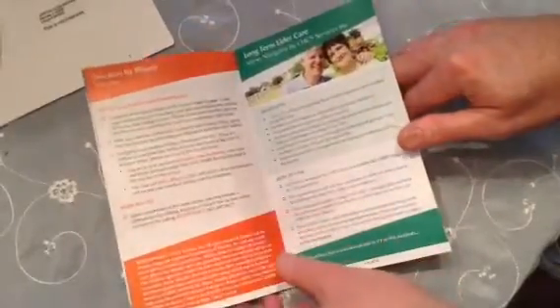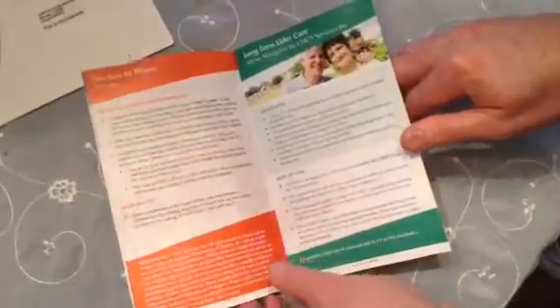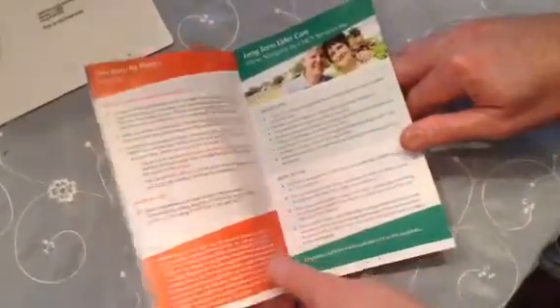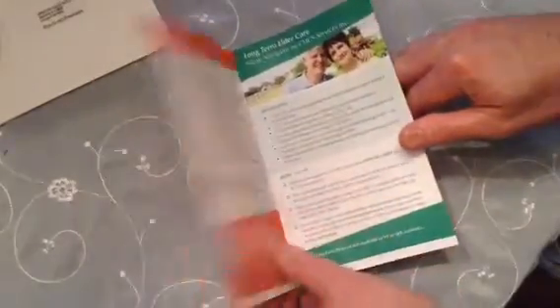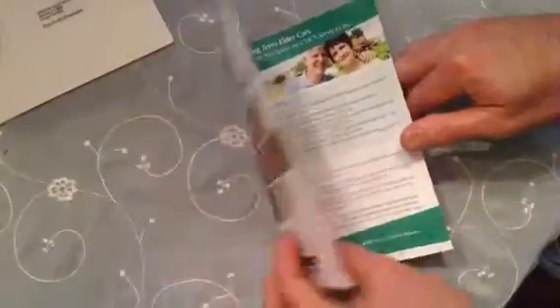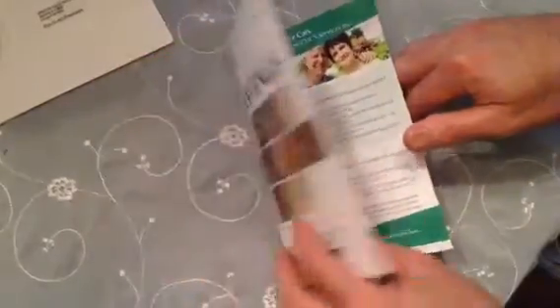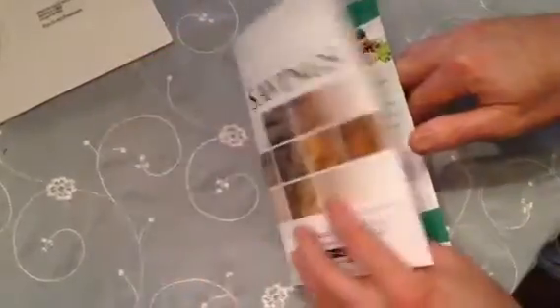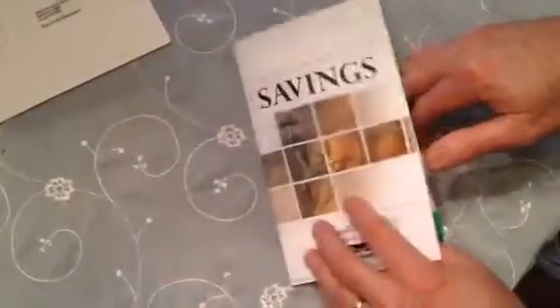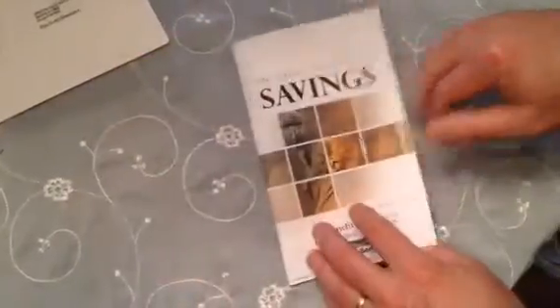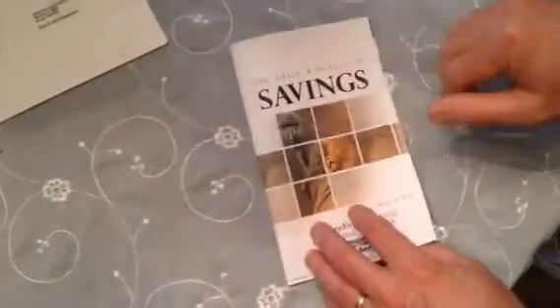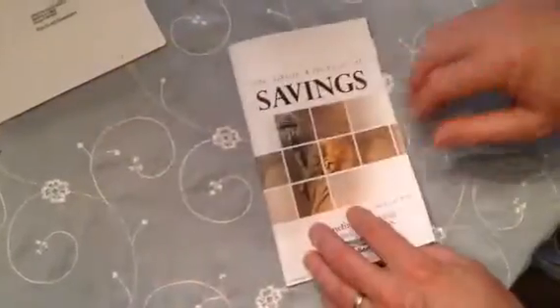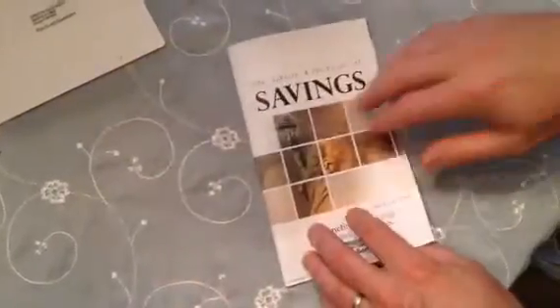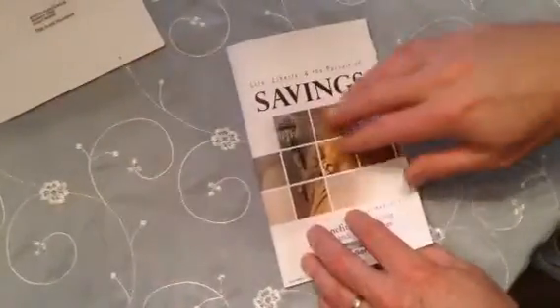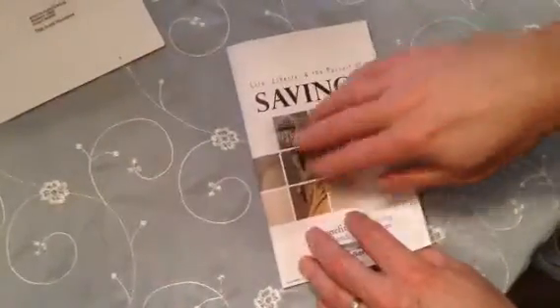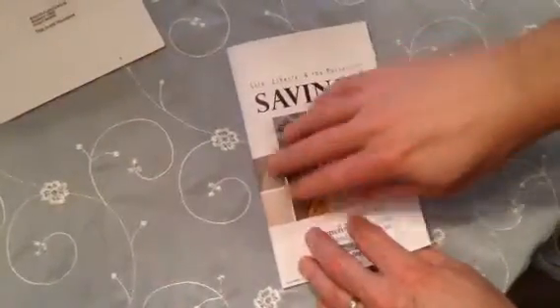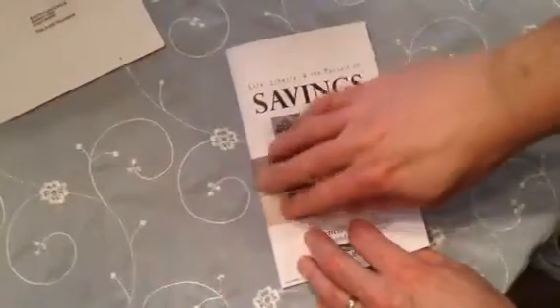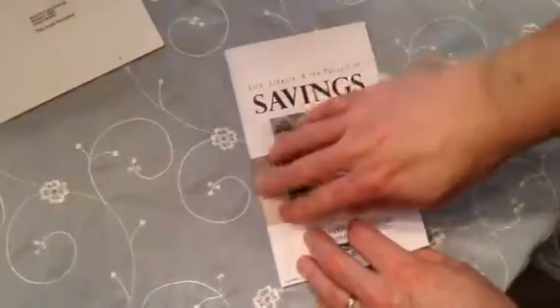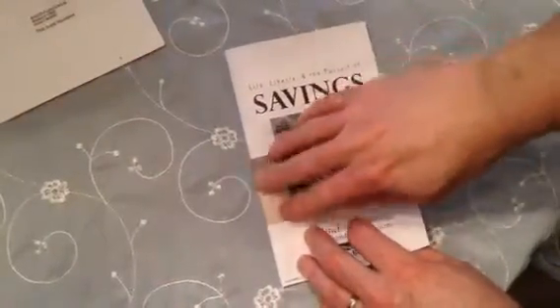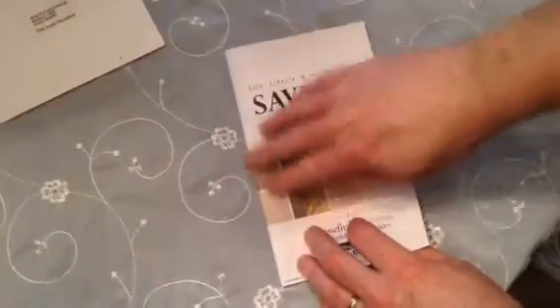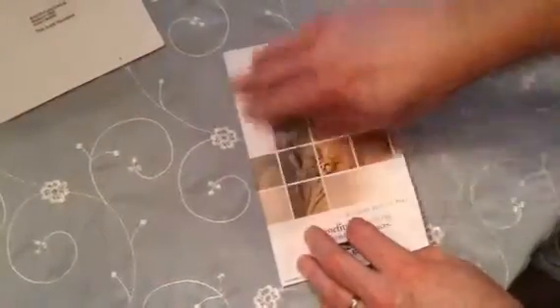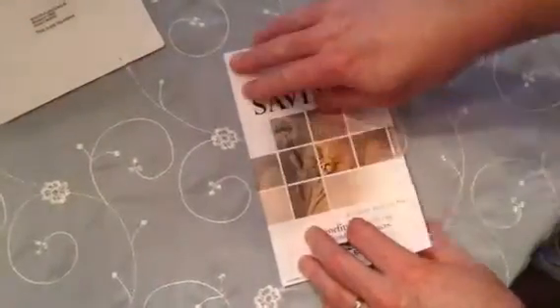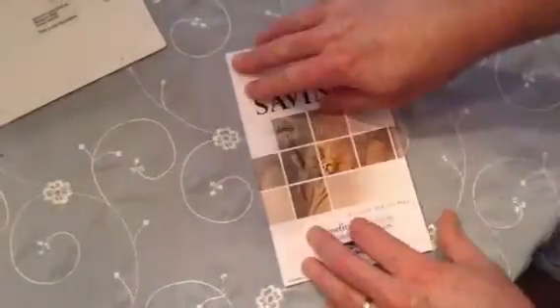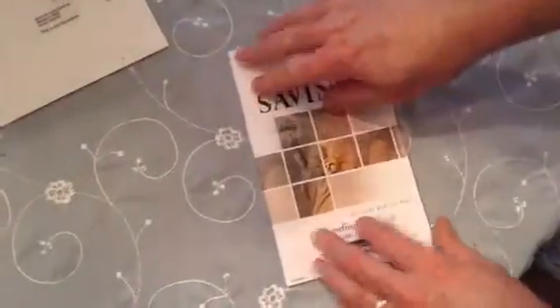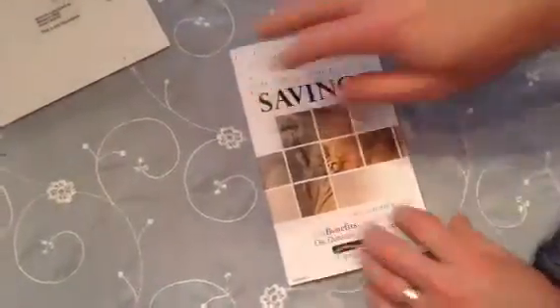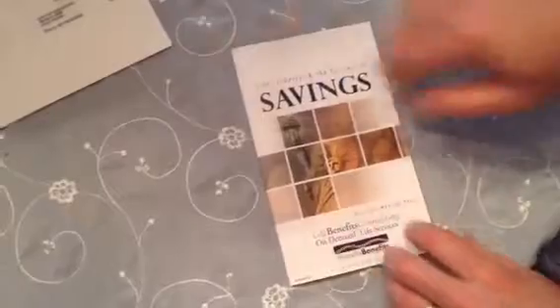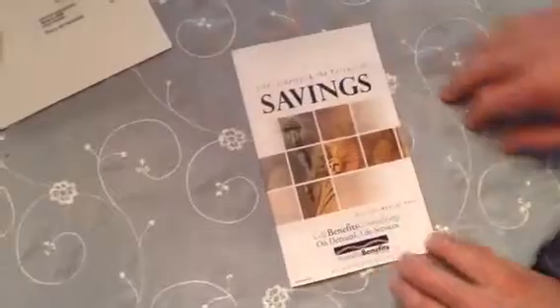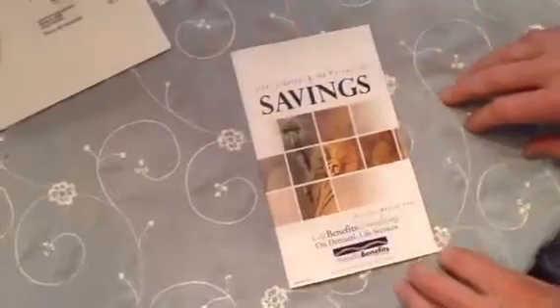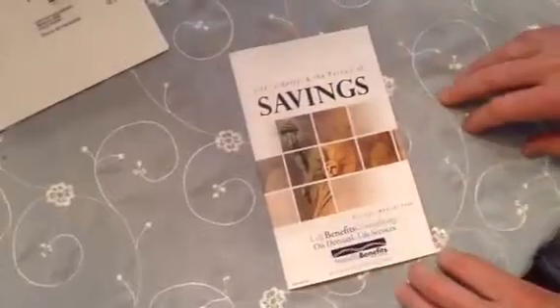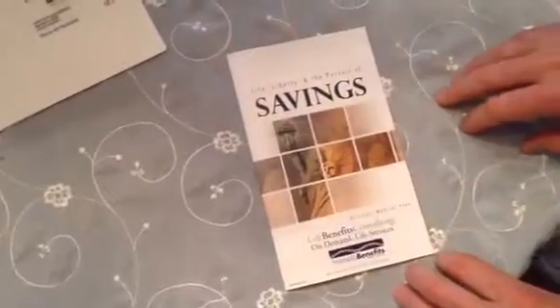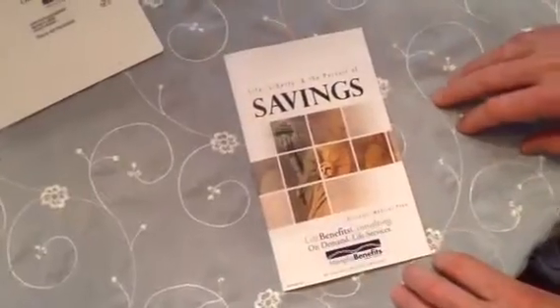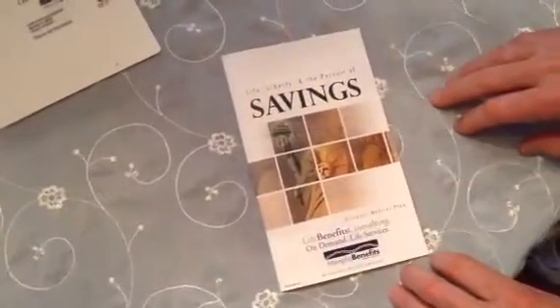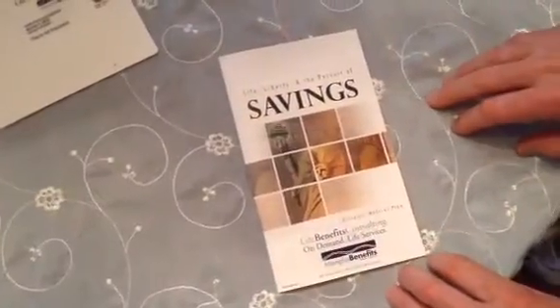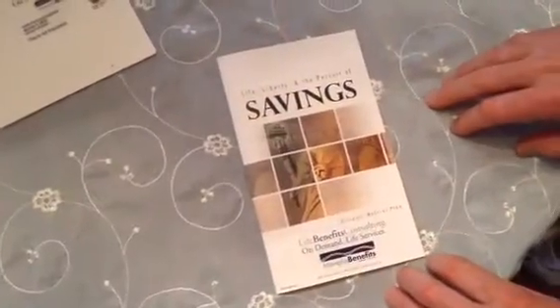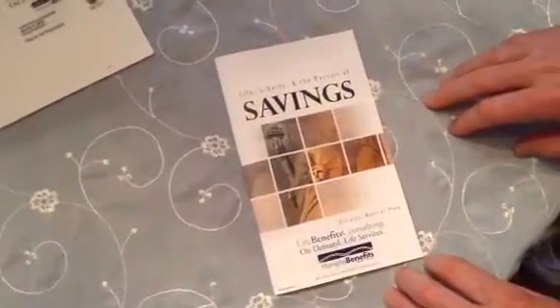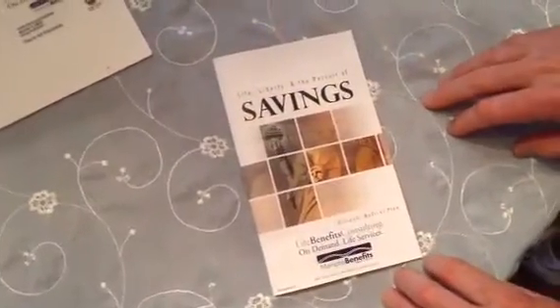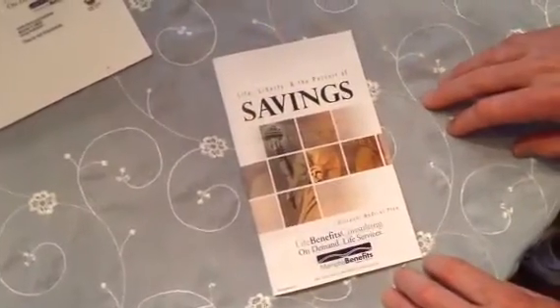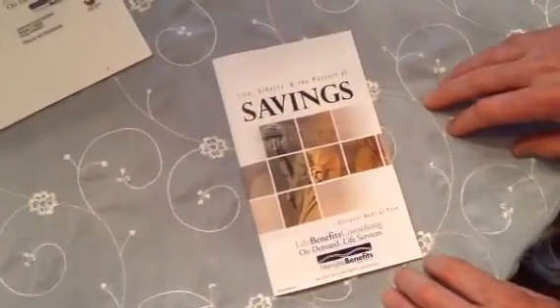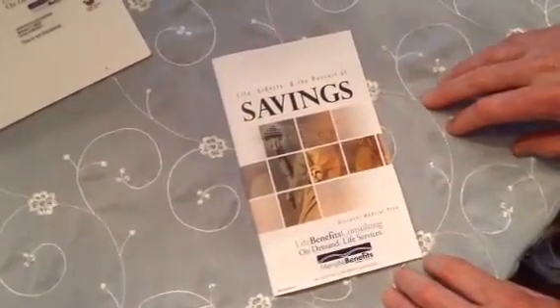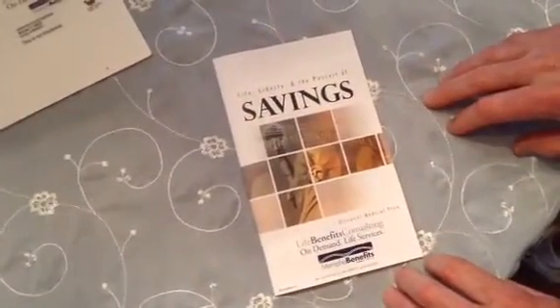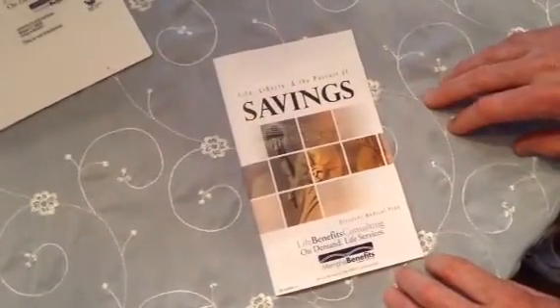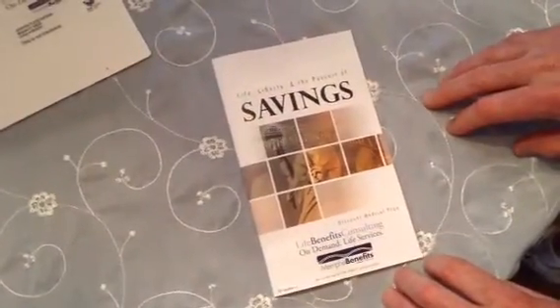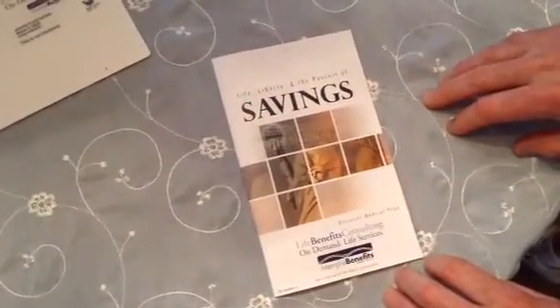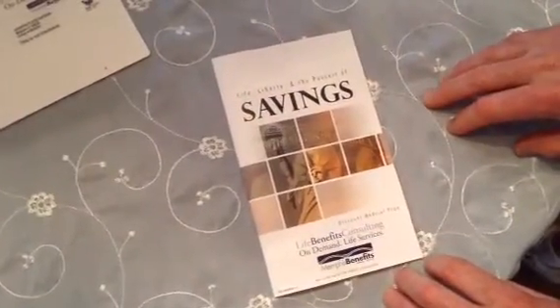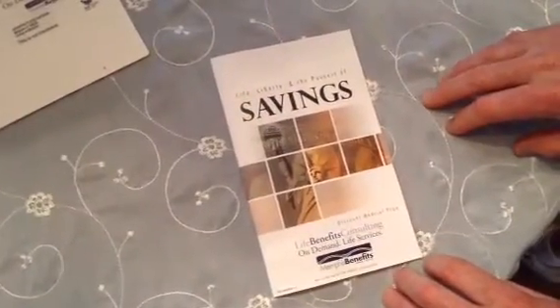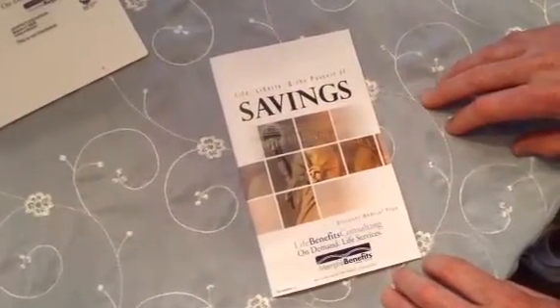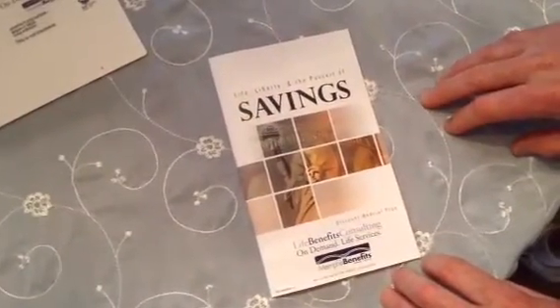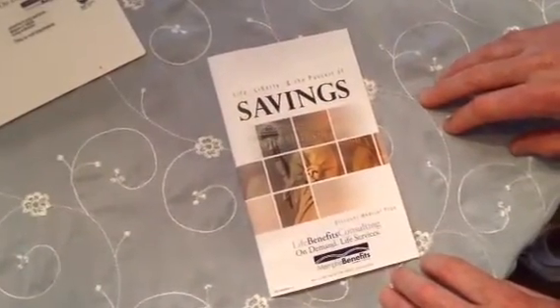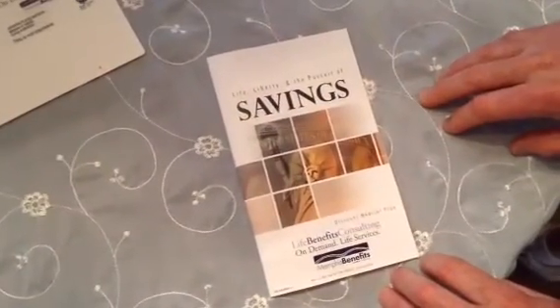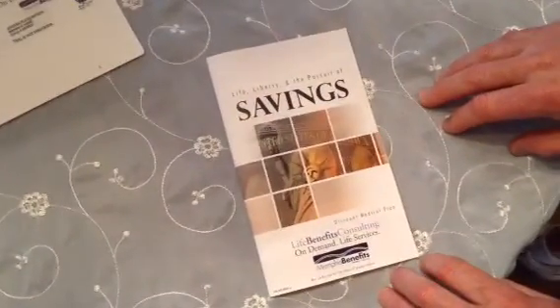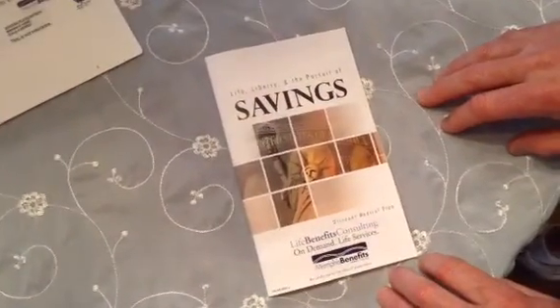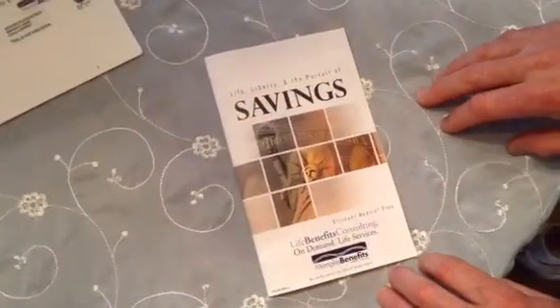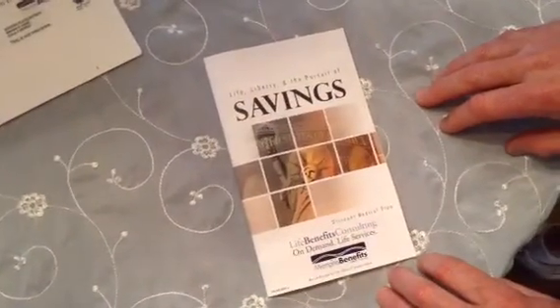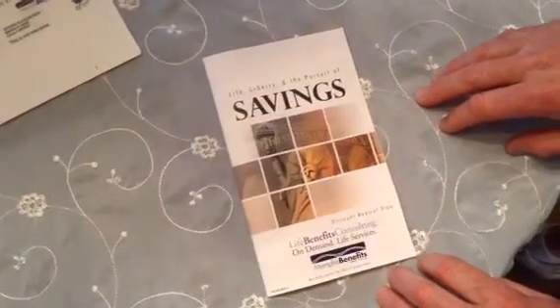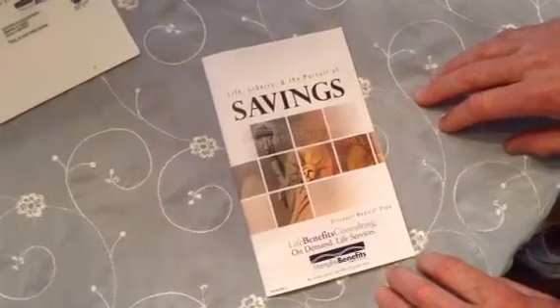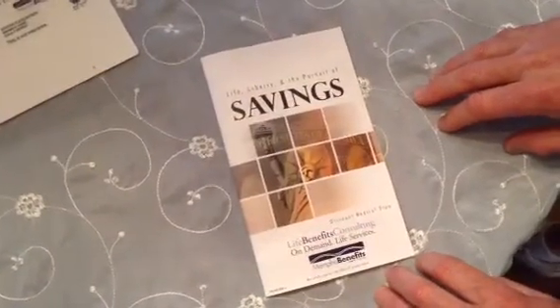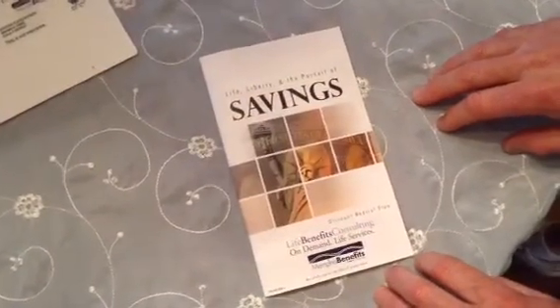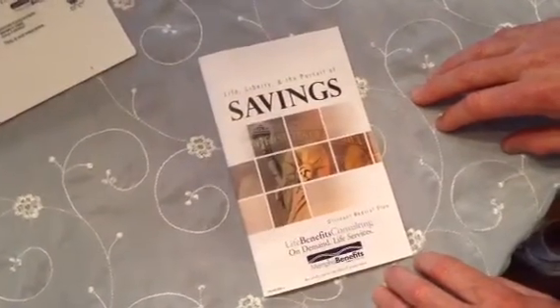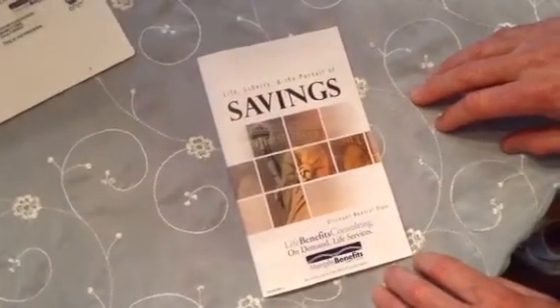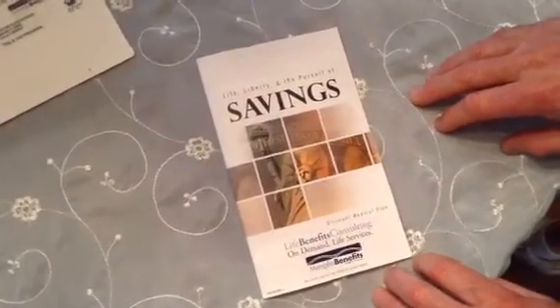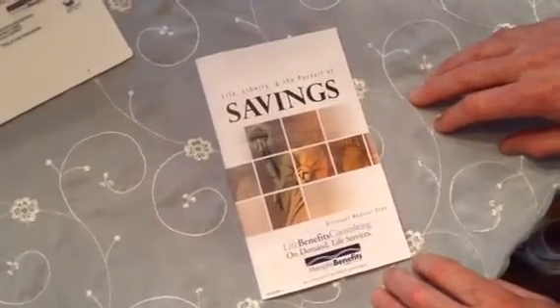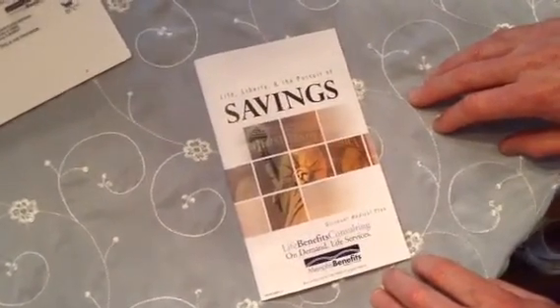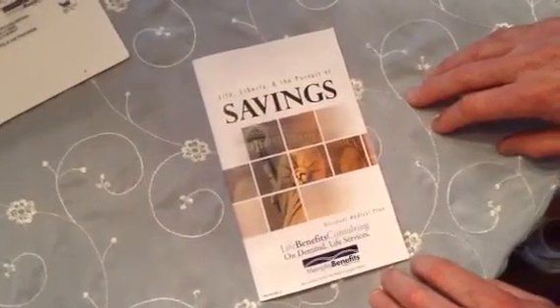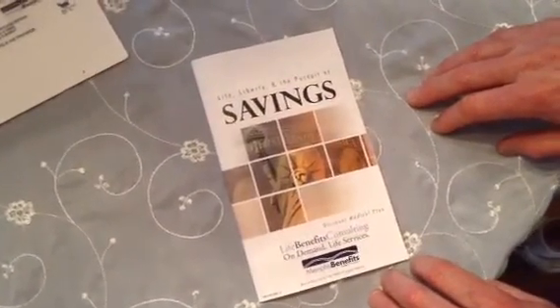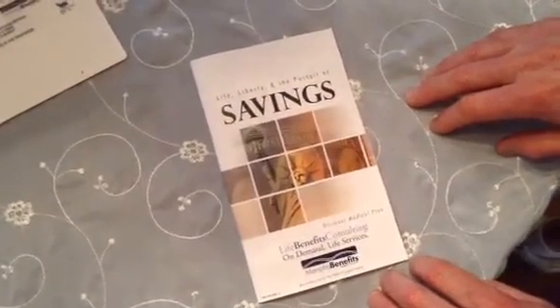So there is your Memphis benefits package and what it looks like when it arrives in the mail. Let me know if you have any questions. Have a great day.